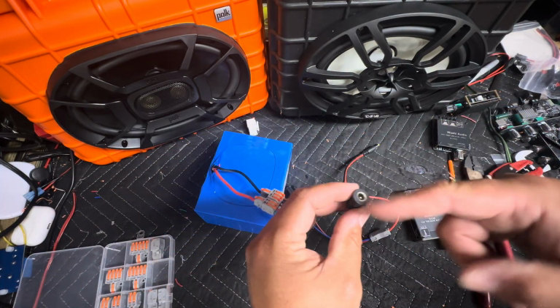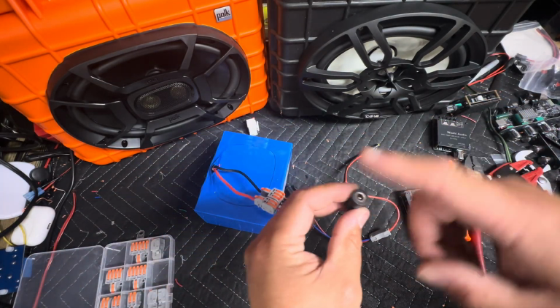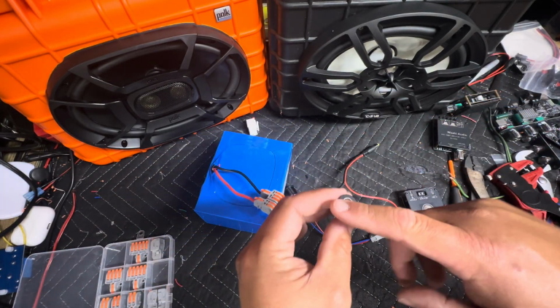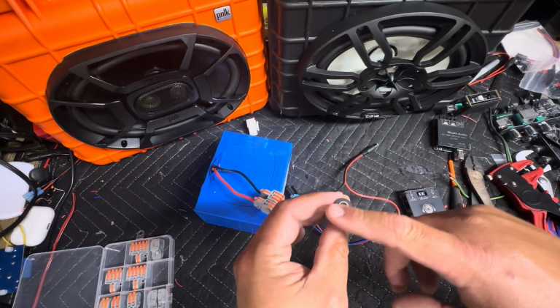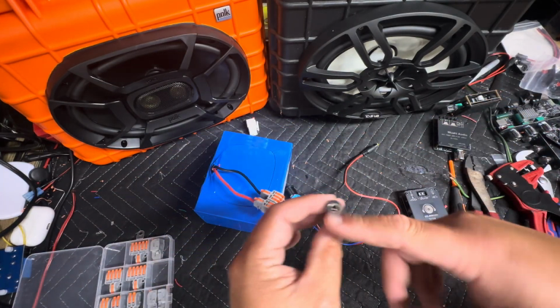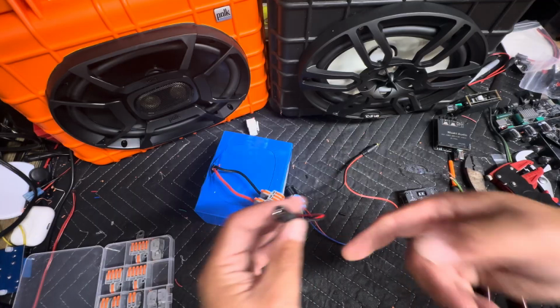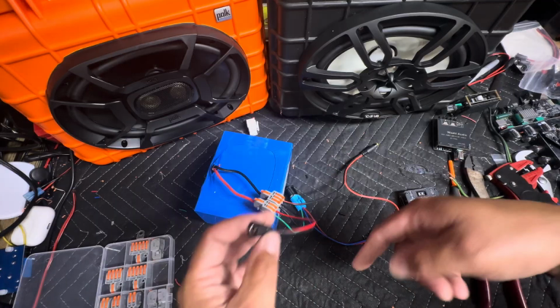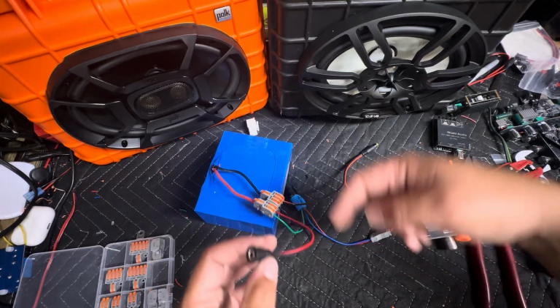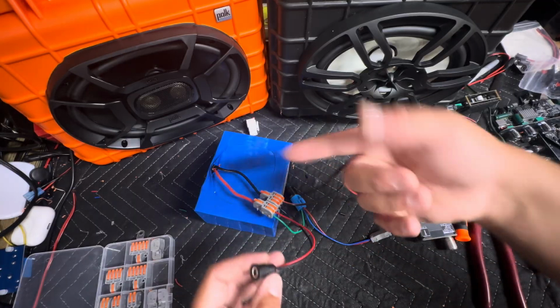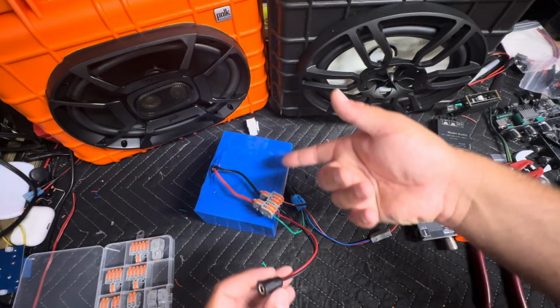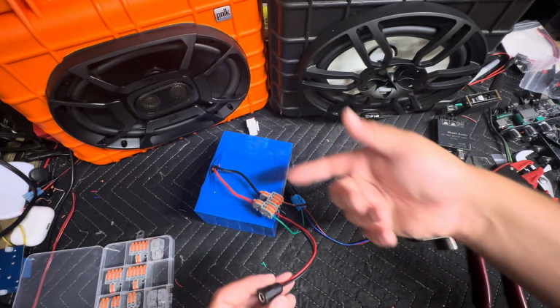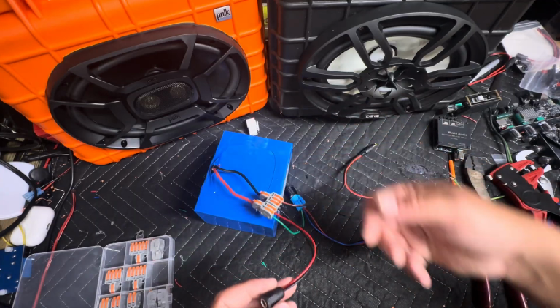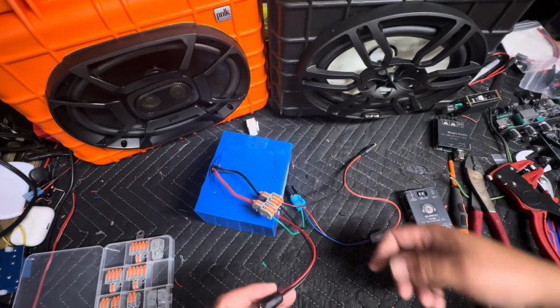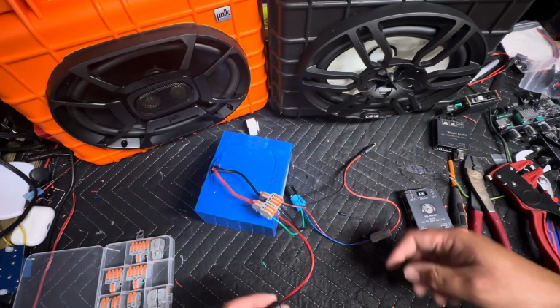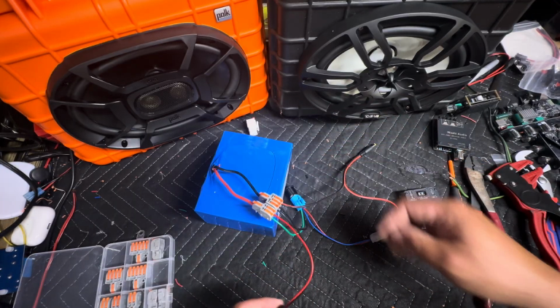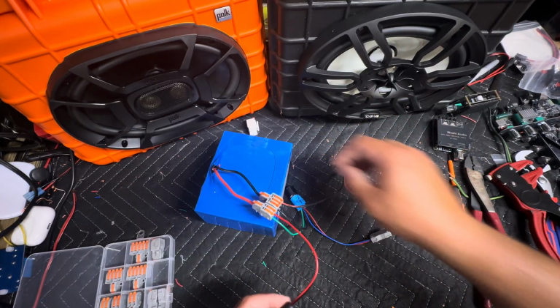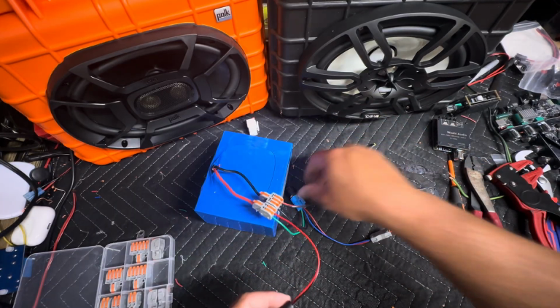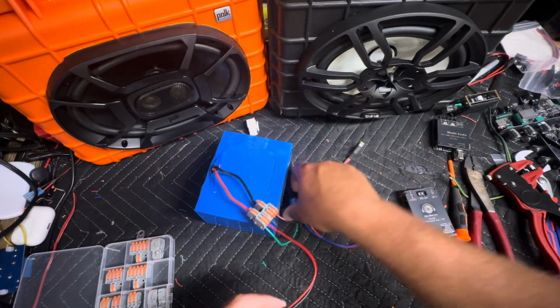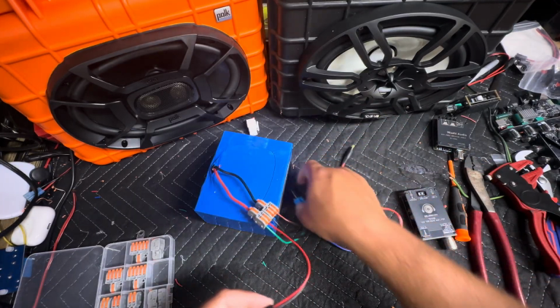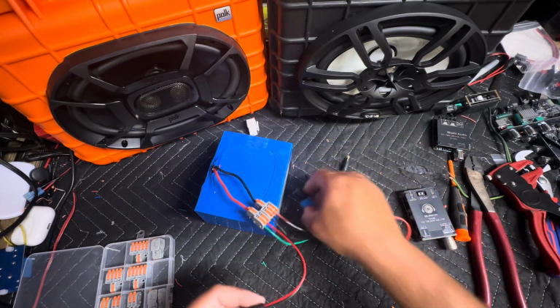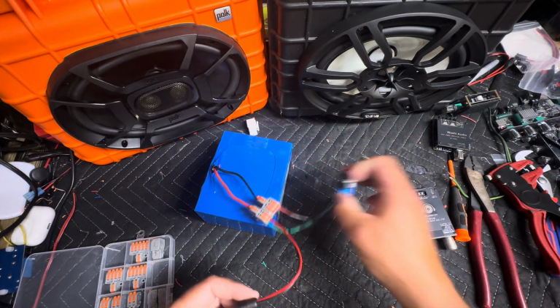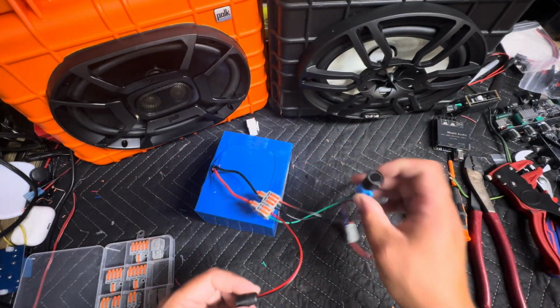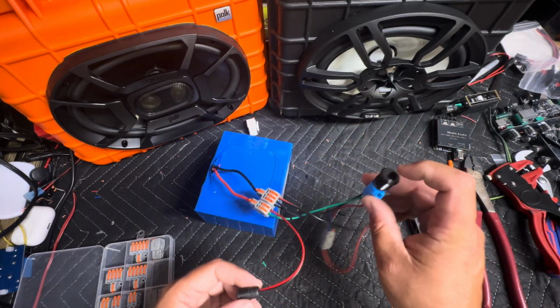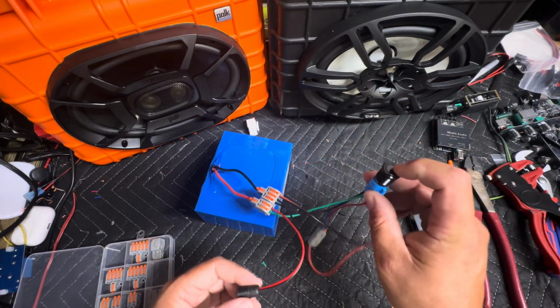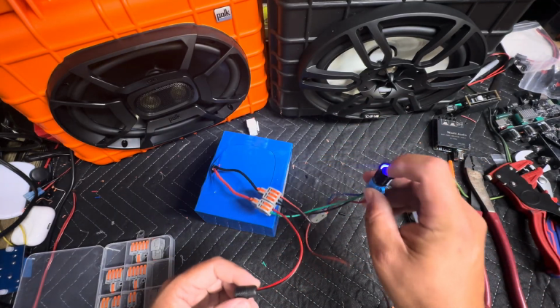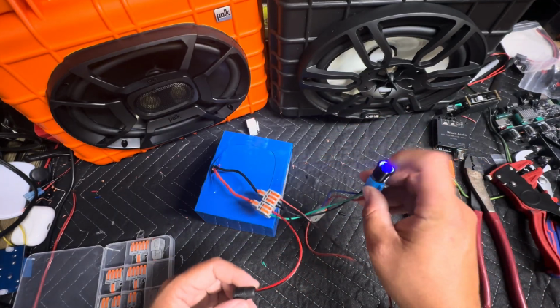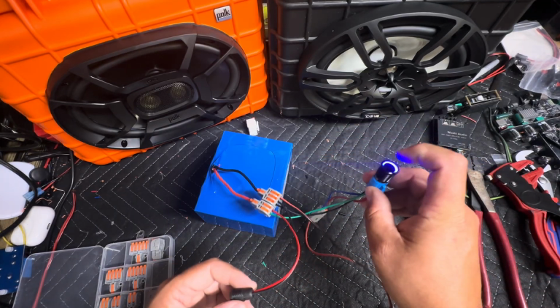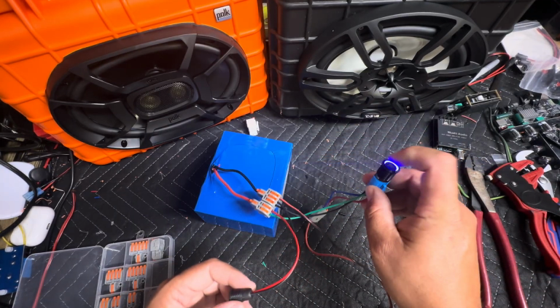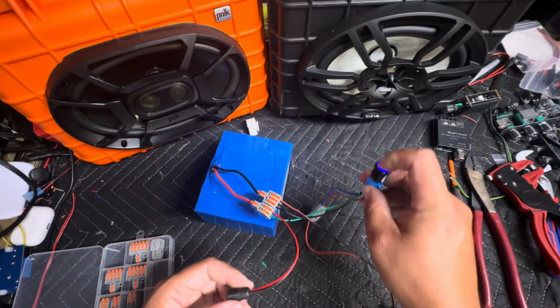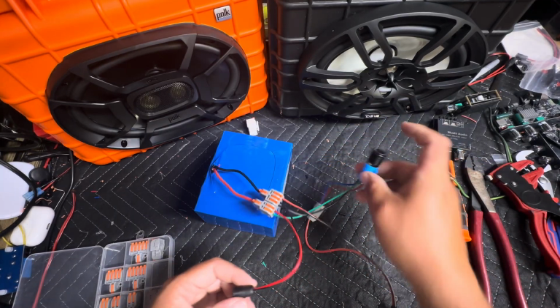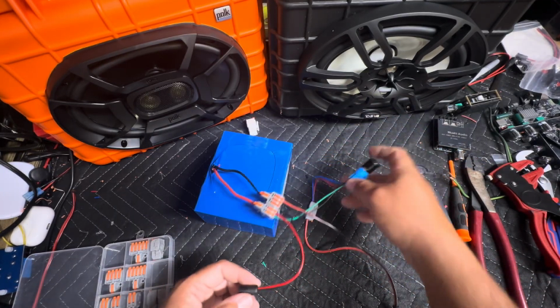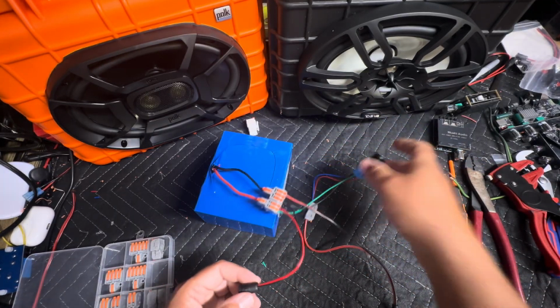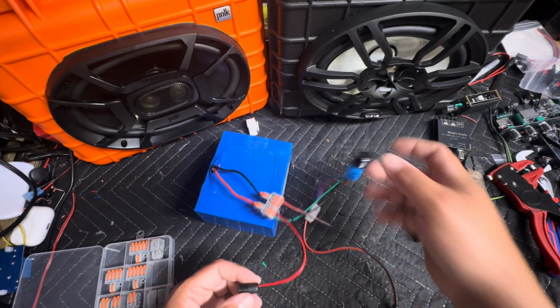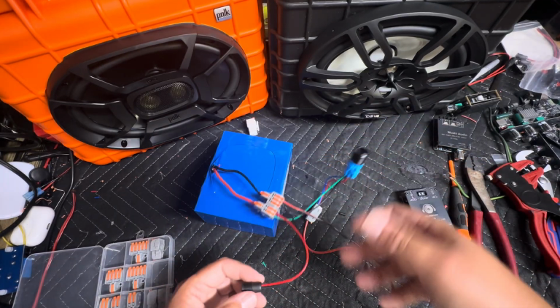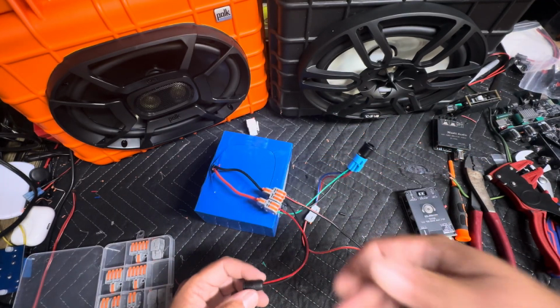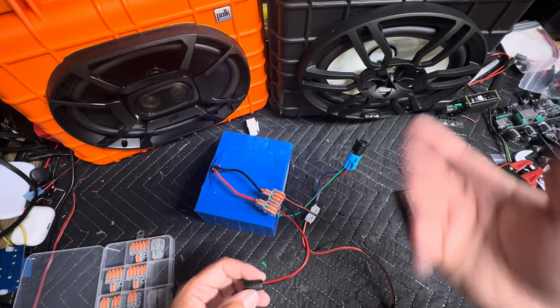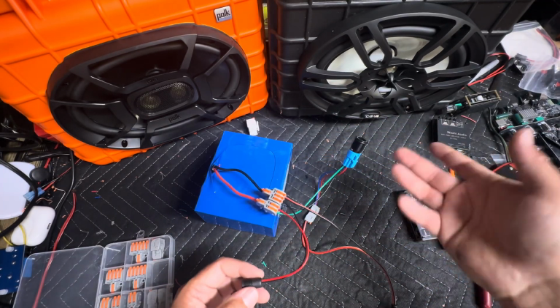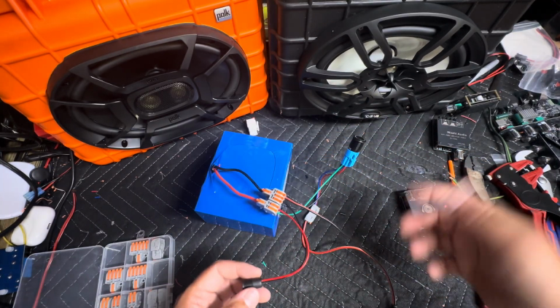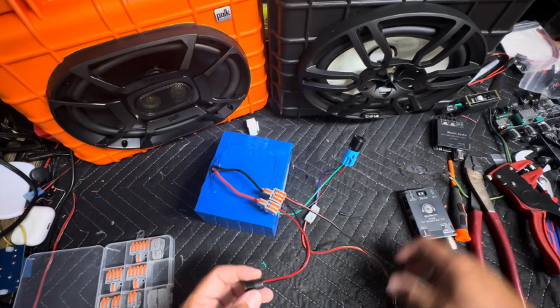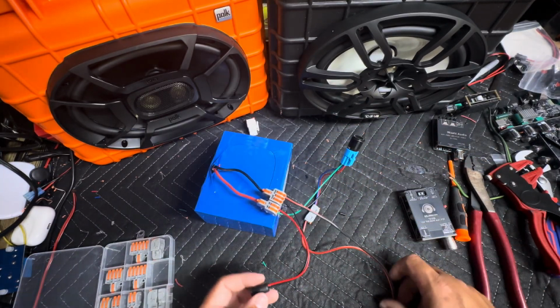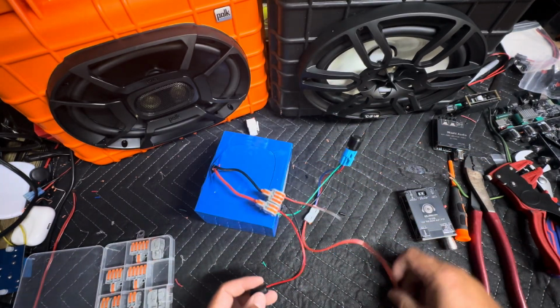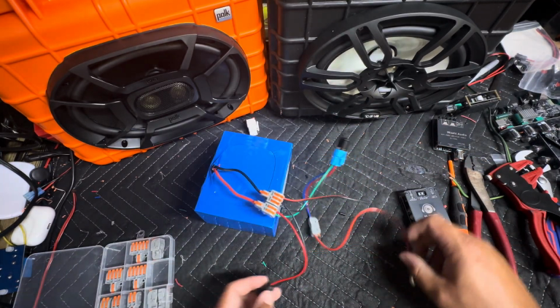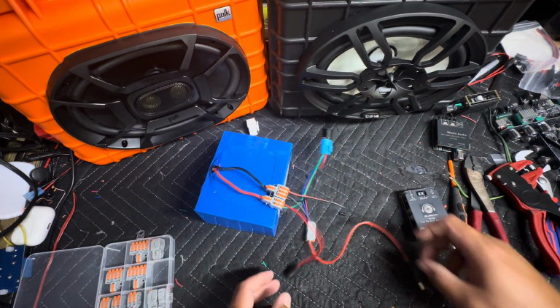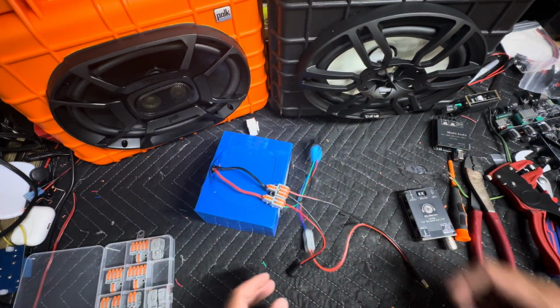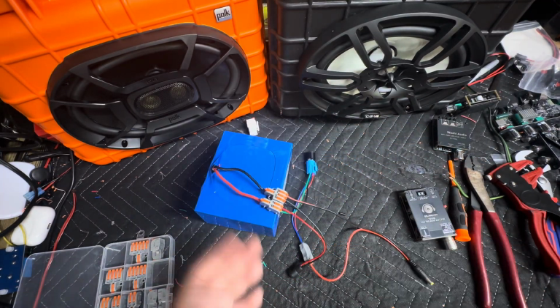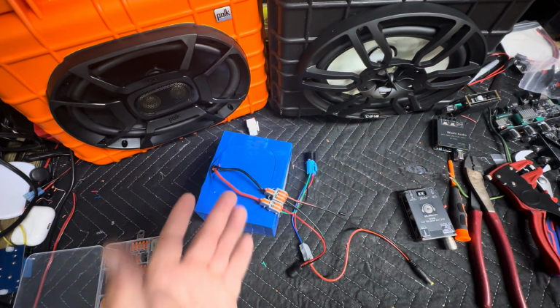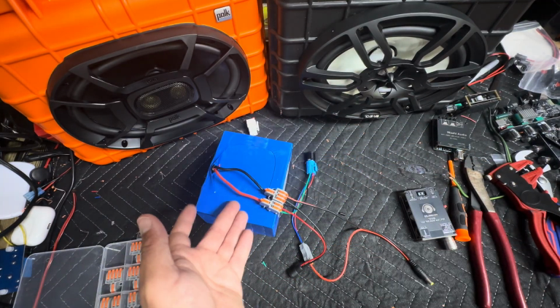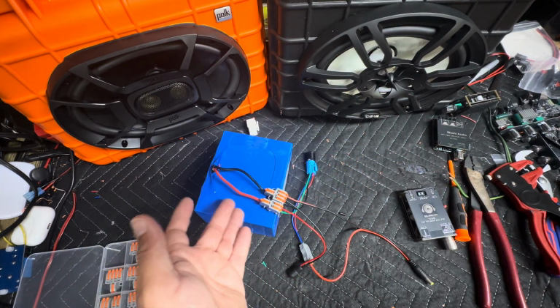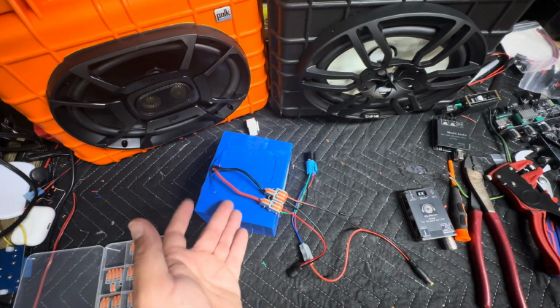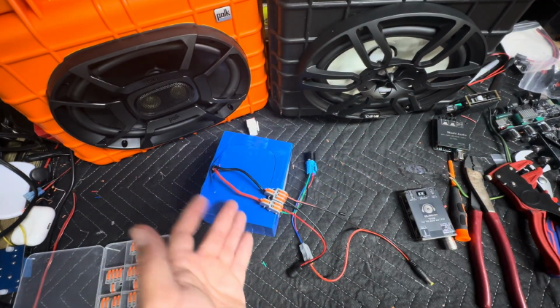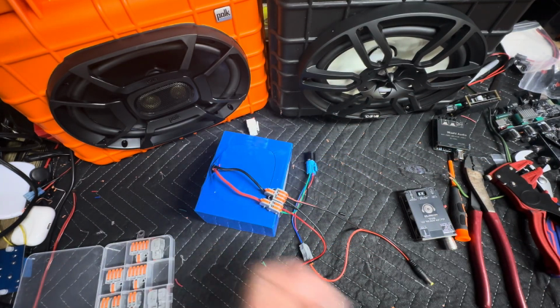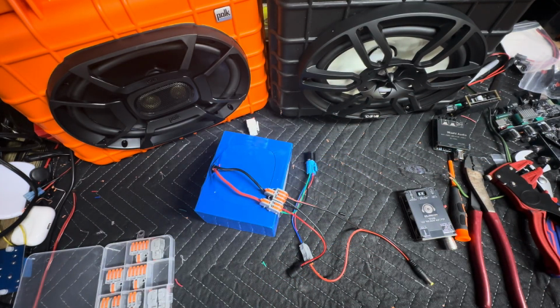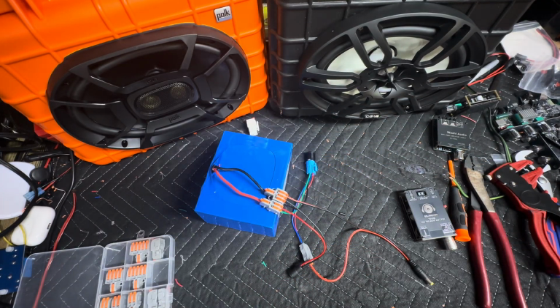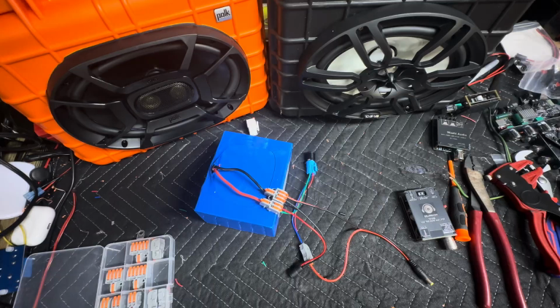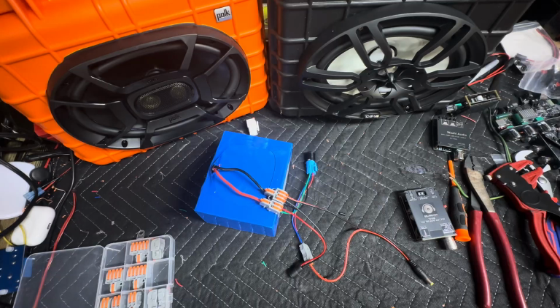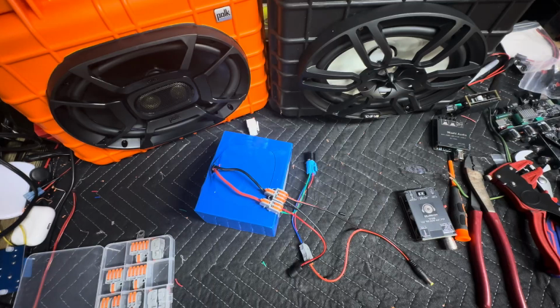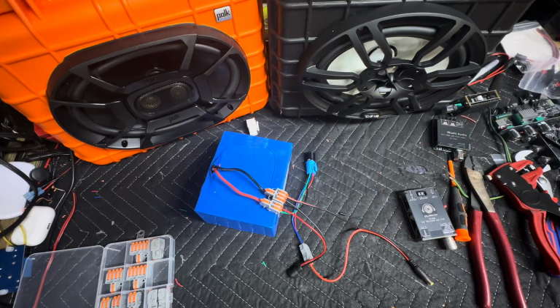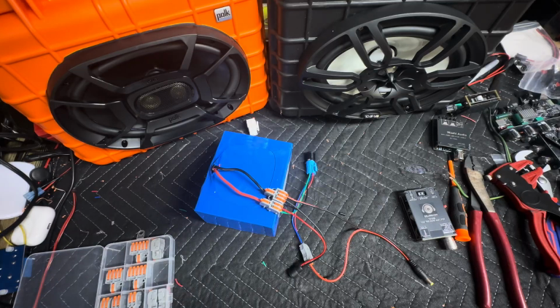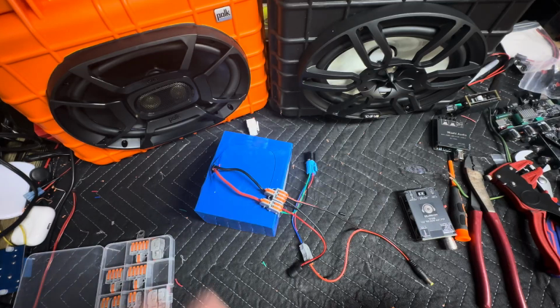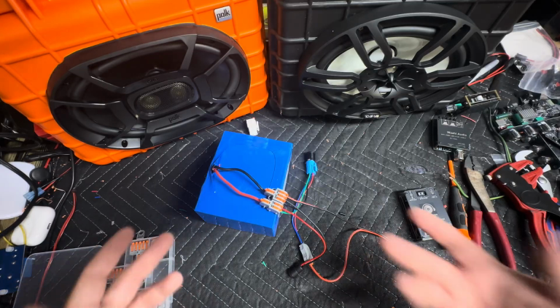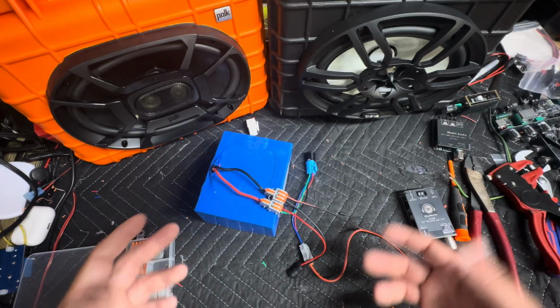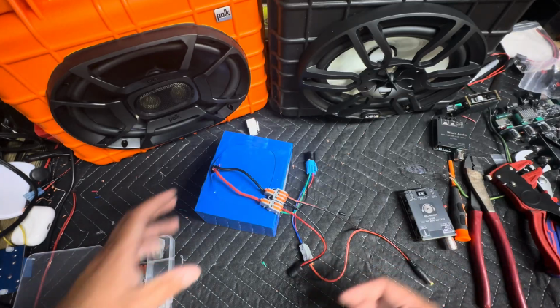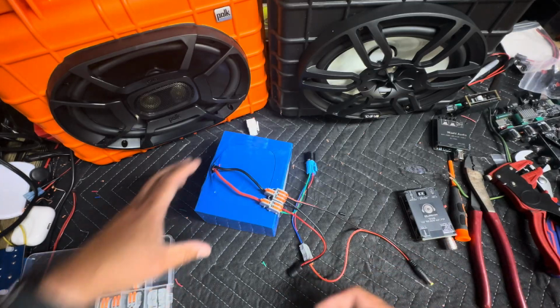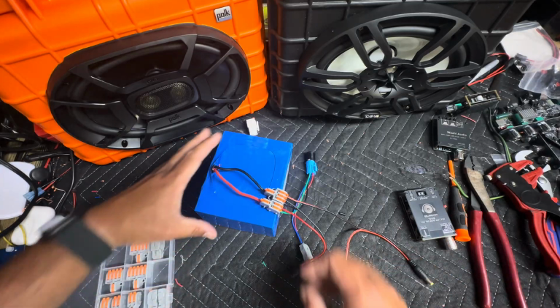Plug in your charger, it charges the battery. Make sure your switch is off — you don't want to charge while running the system because you can damage the cells in the battery.